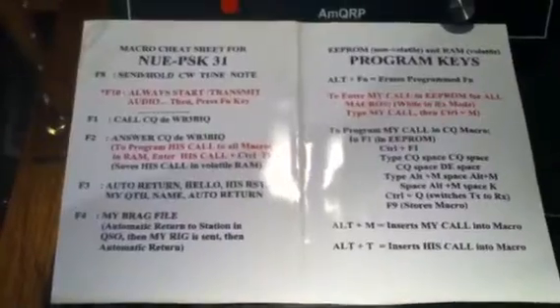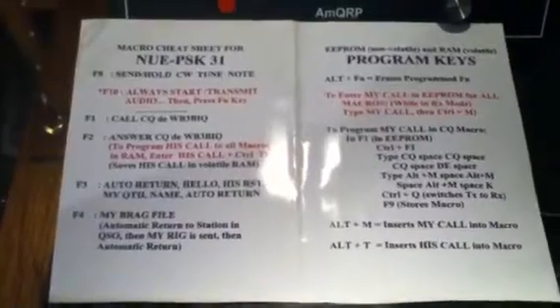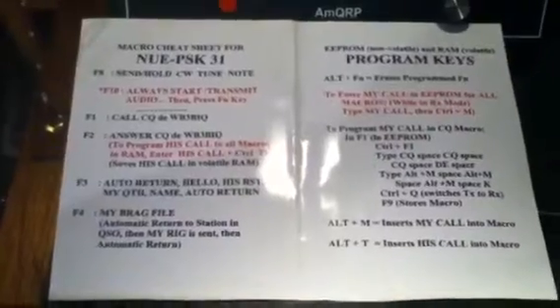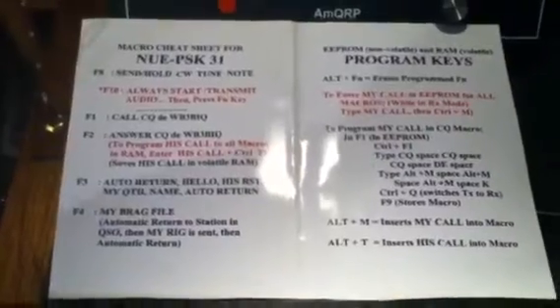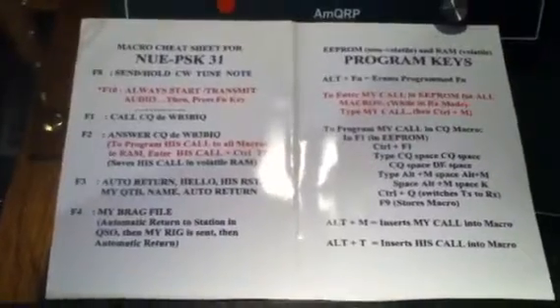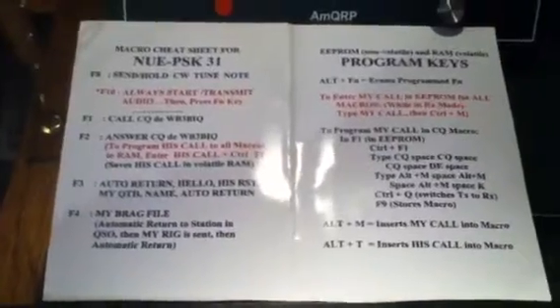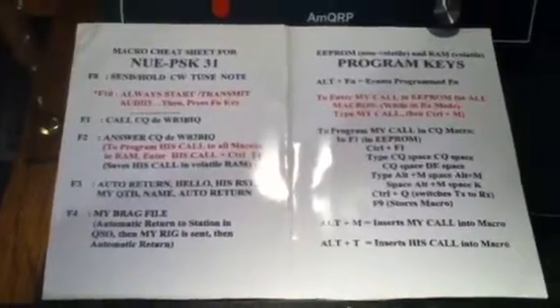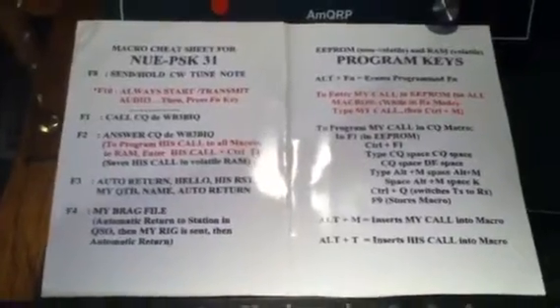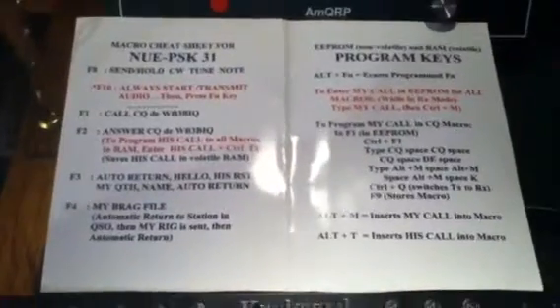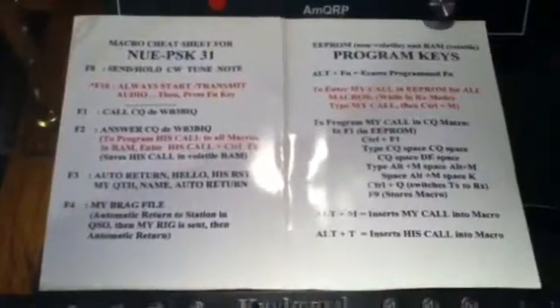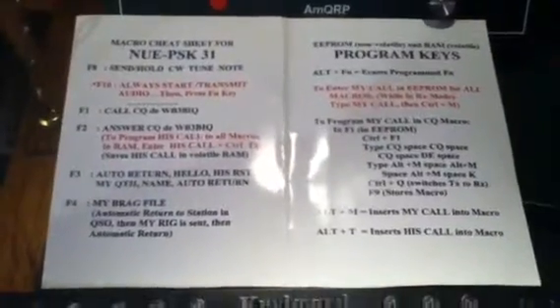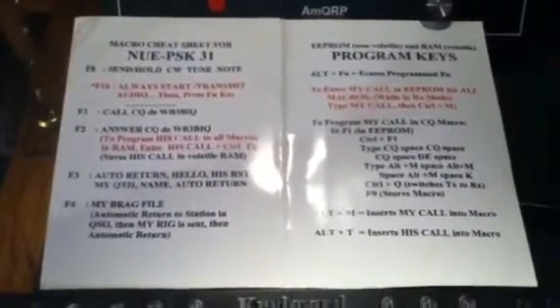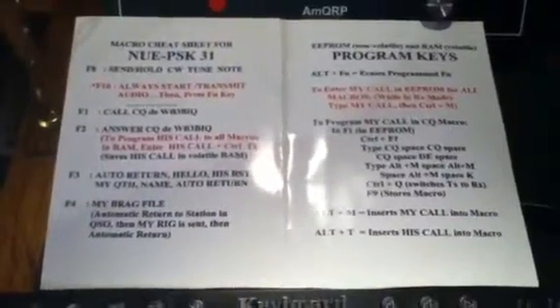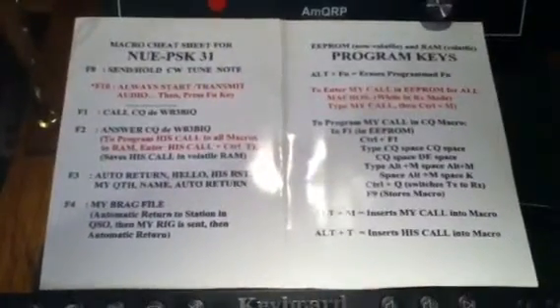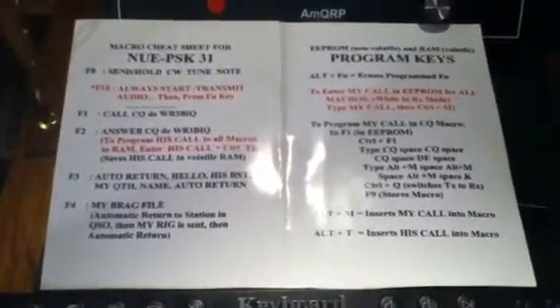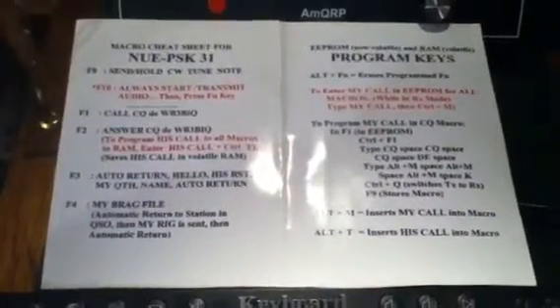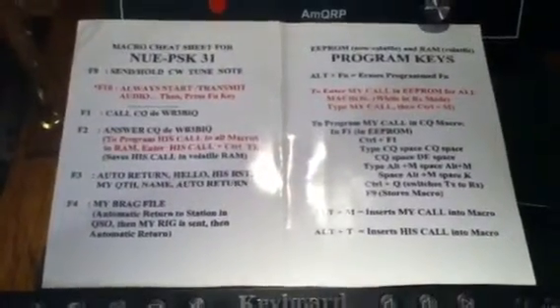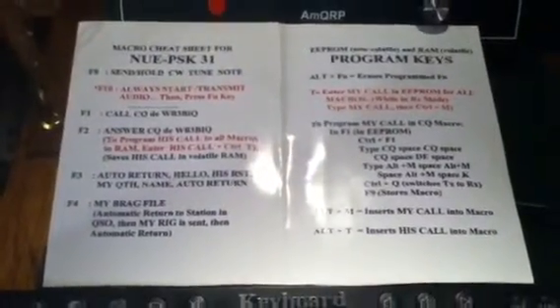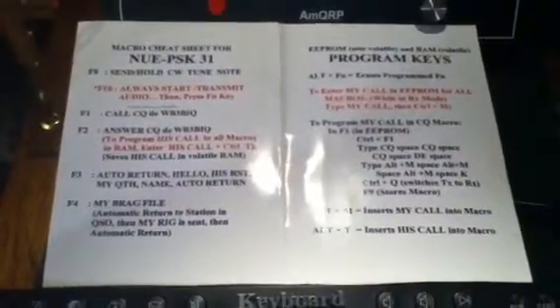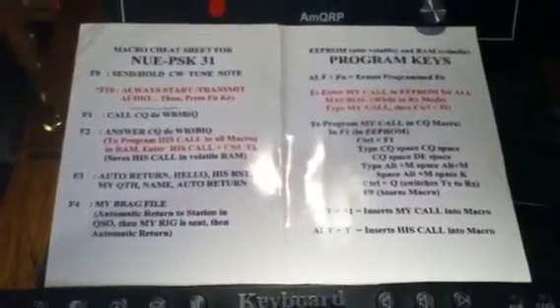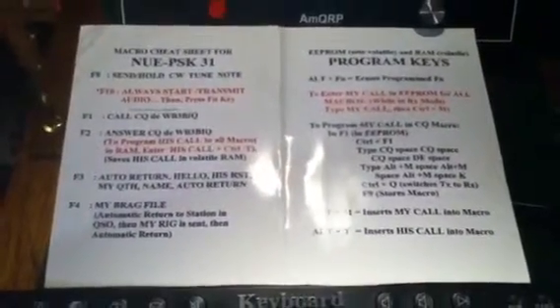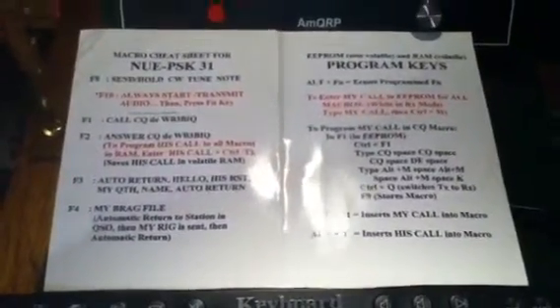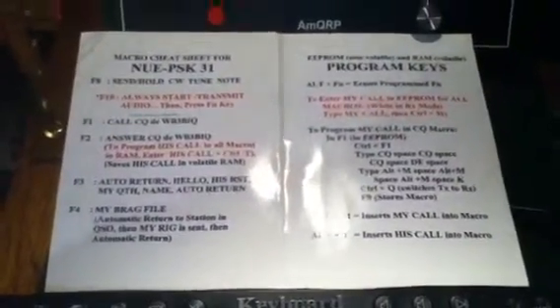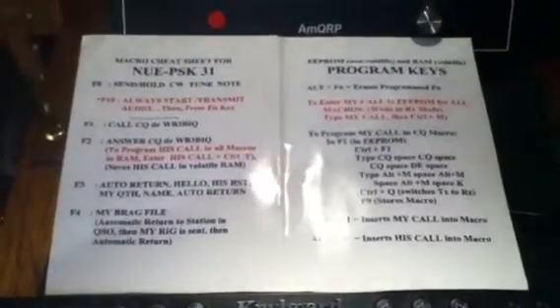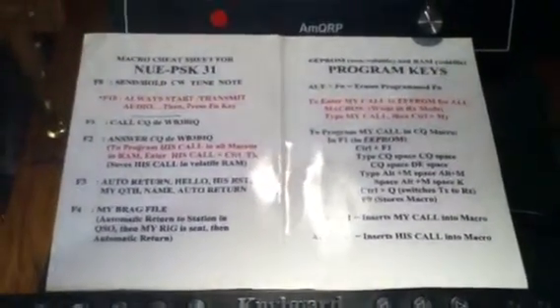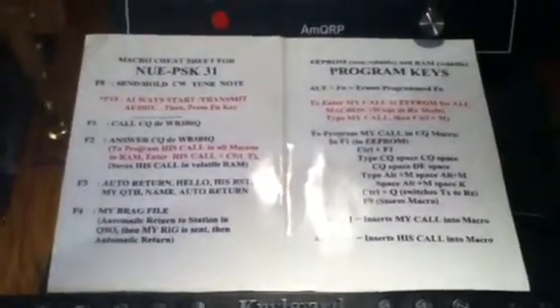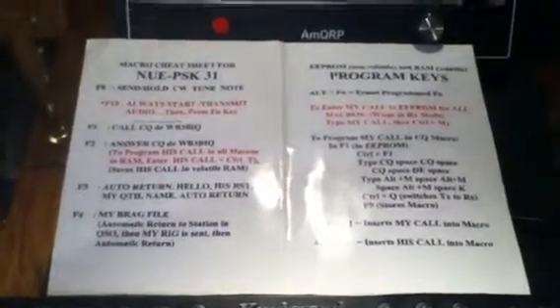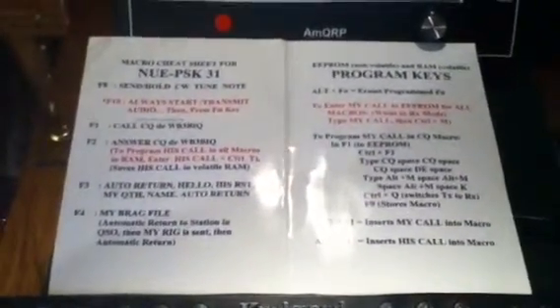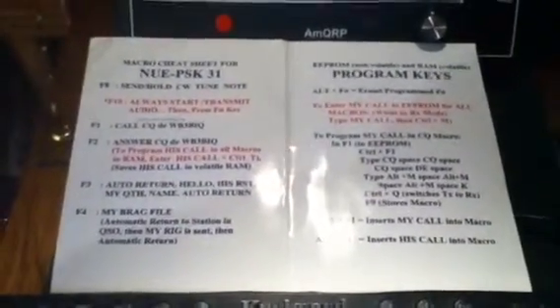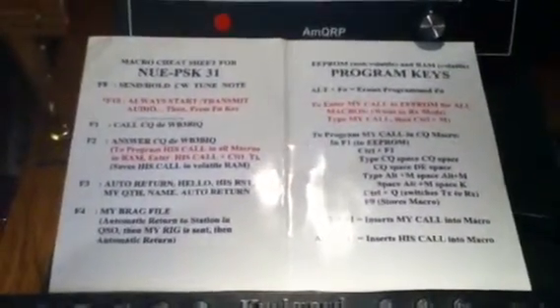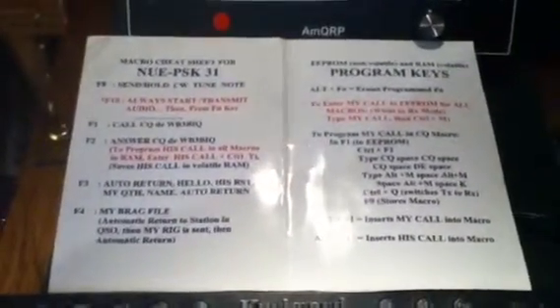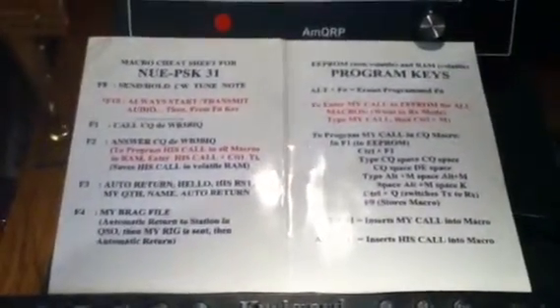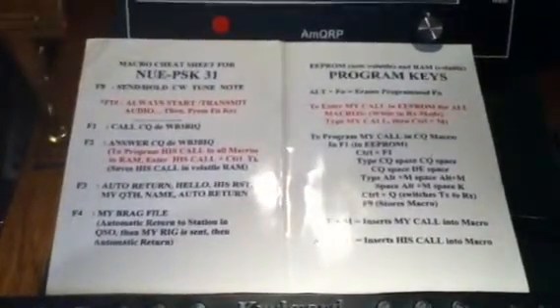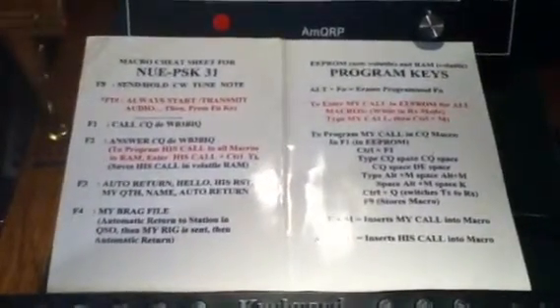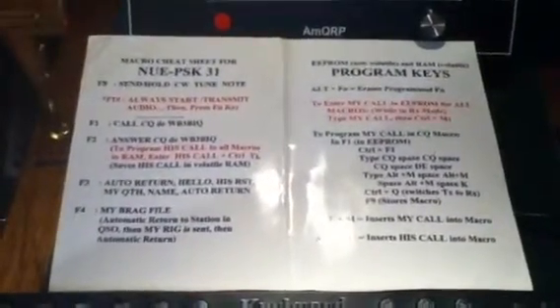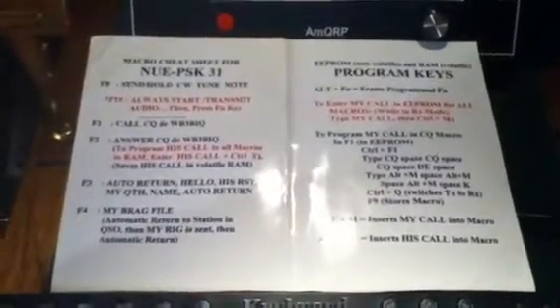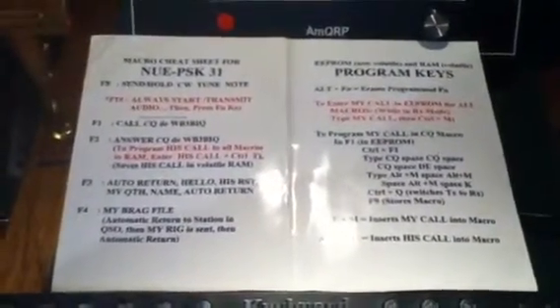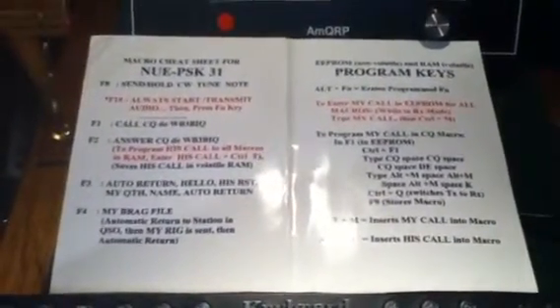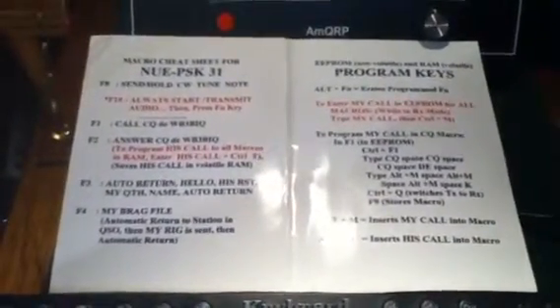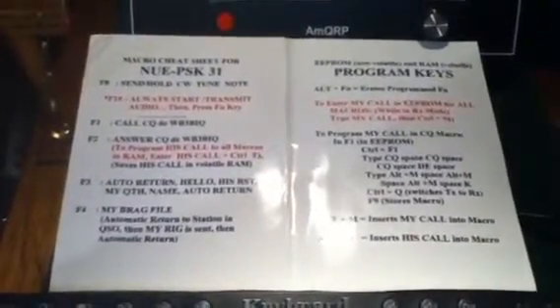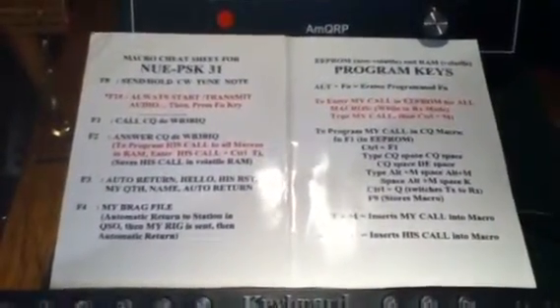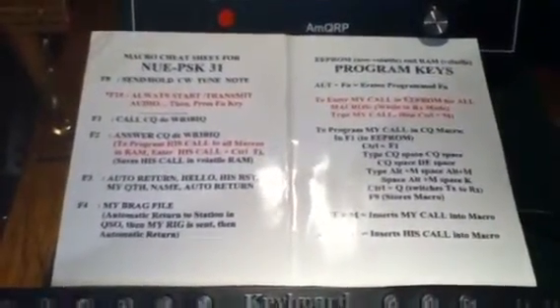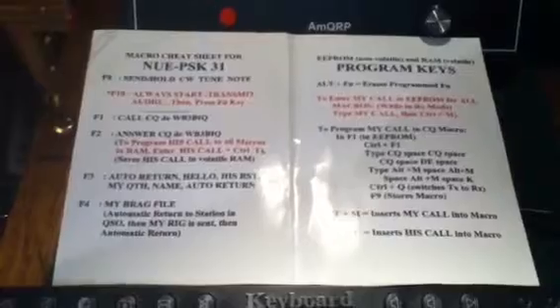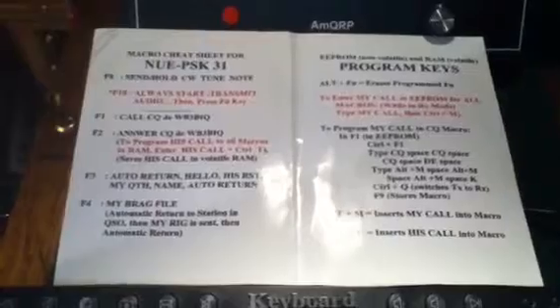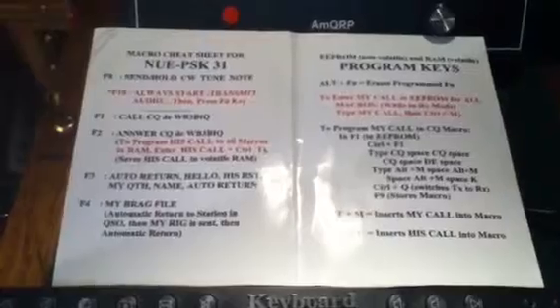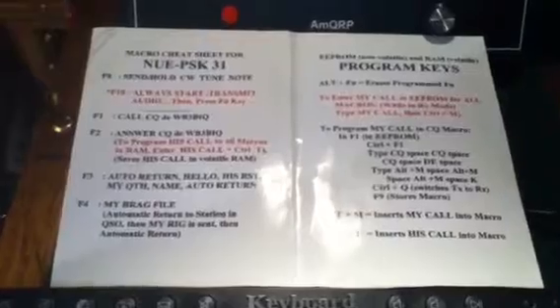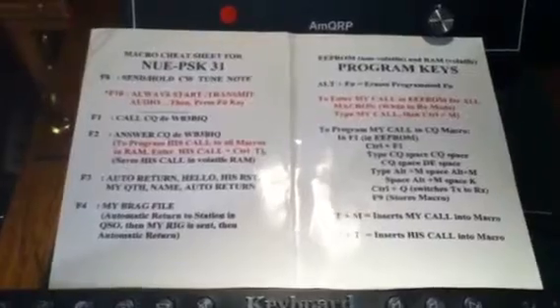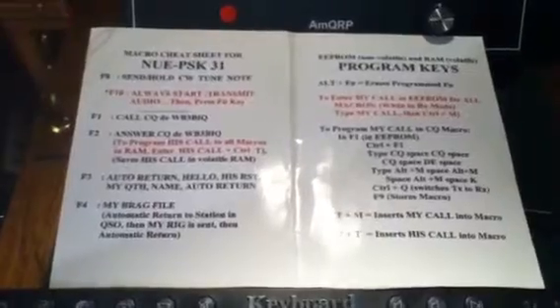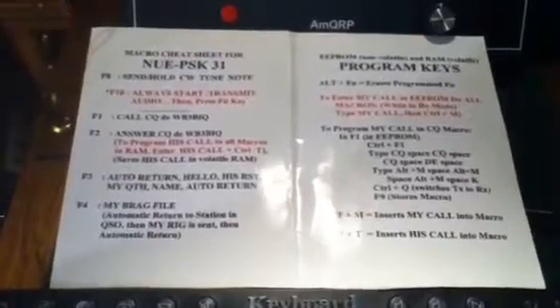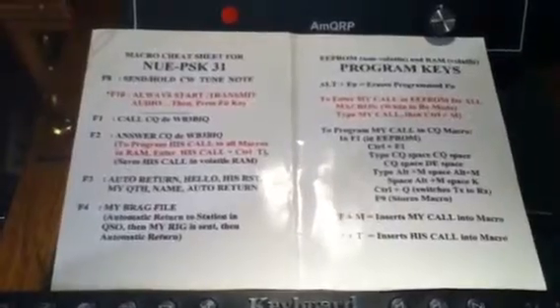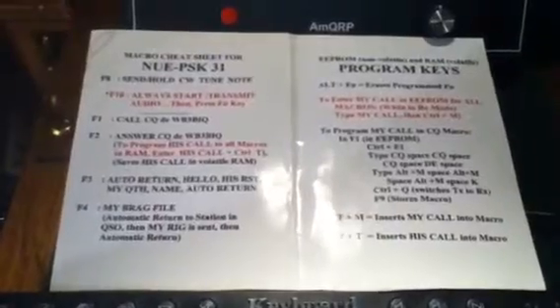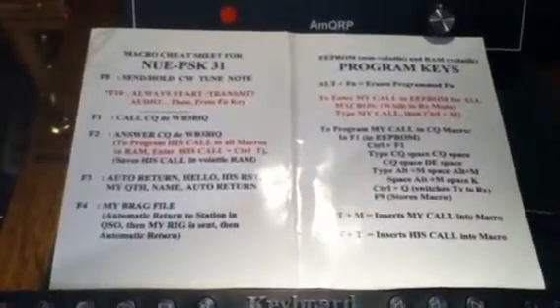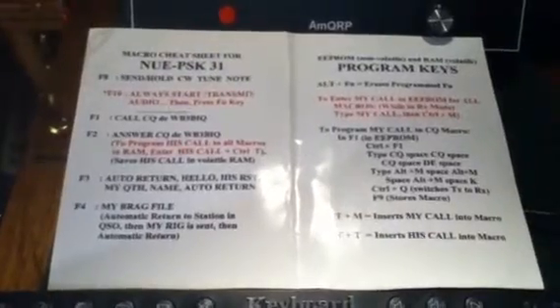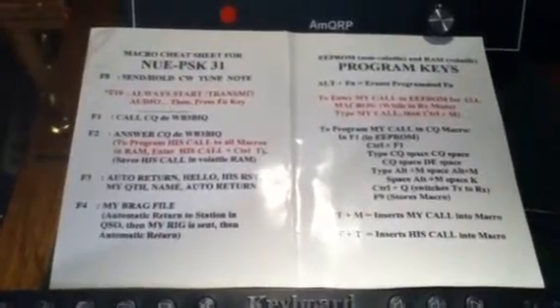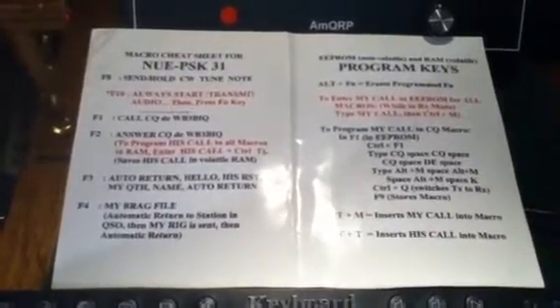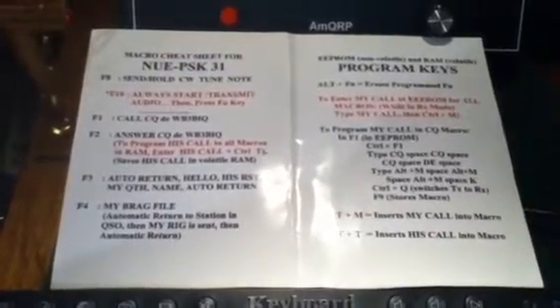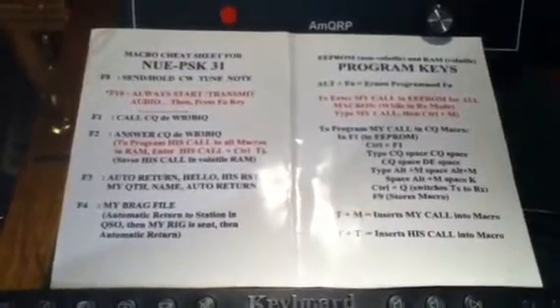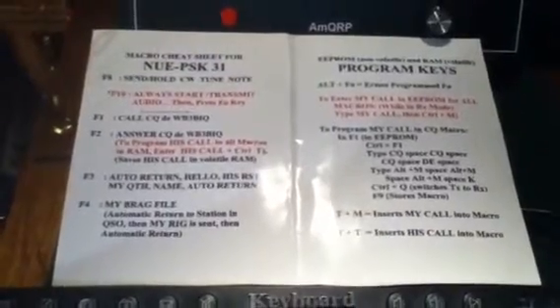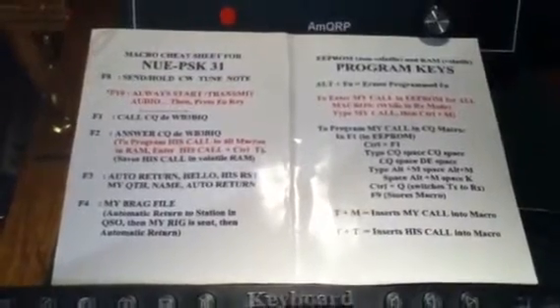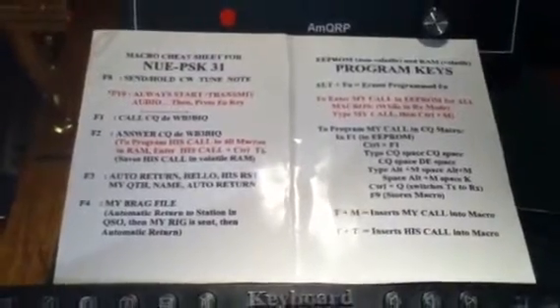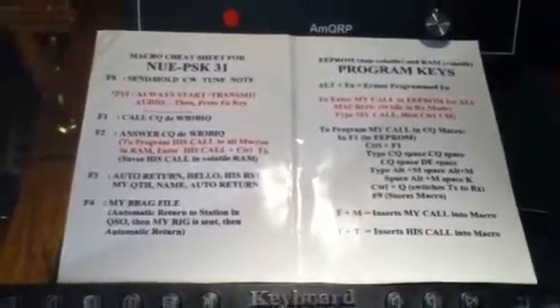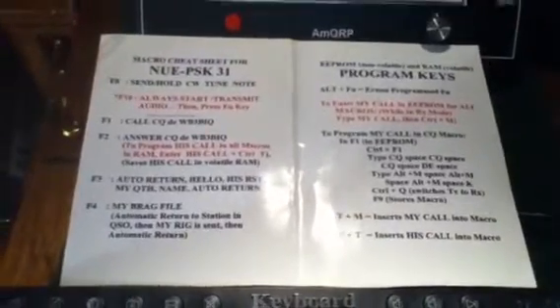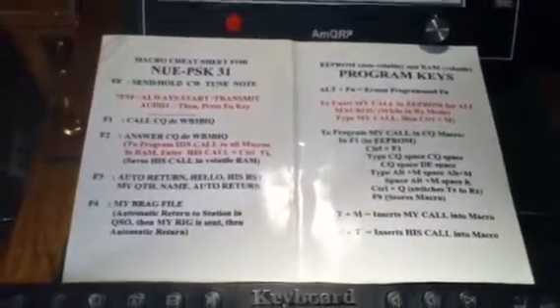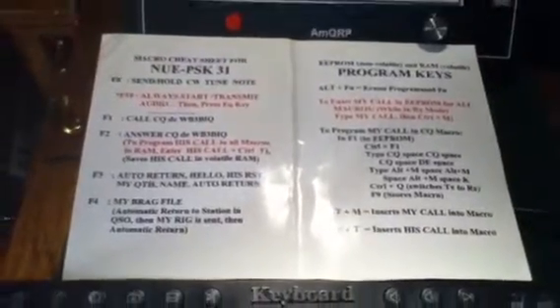So this is Rick, WB3BIQ, signing off. I hope you enjoyed the little demo of the NUE PSK digital modem.